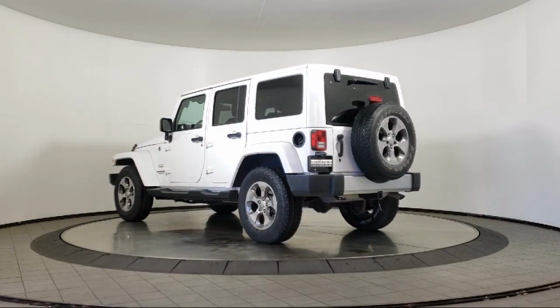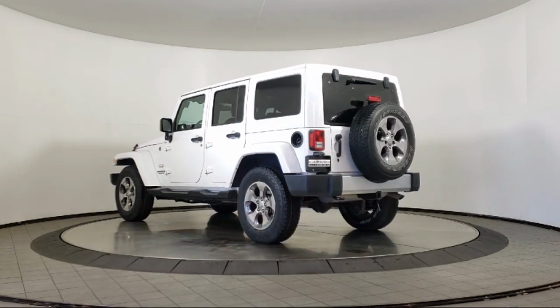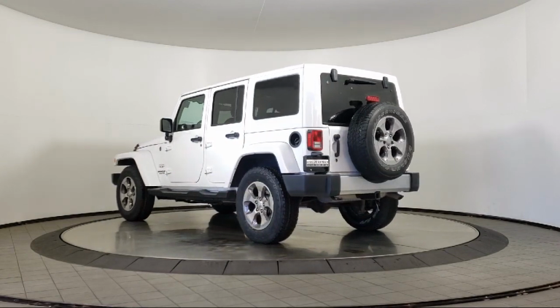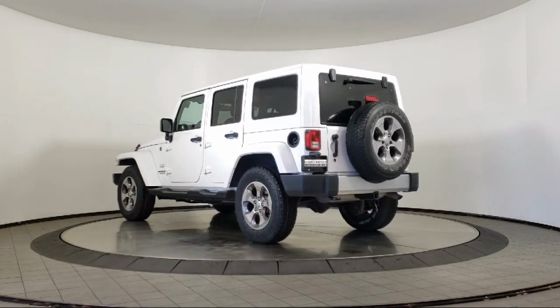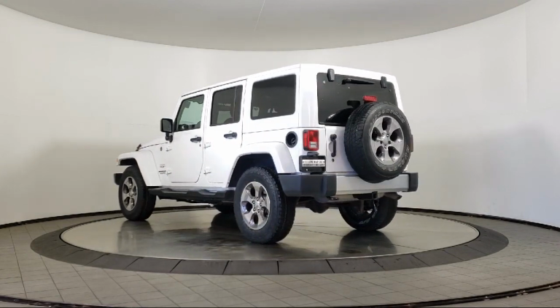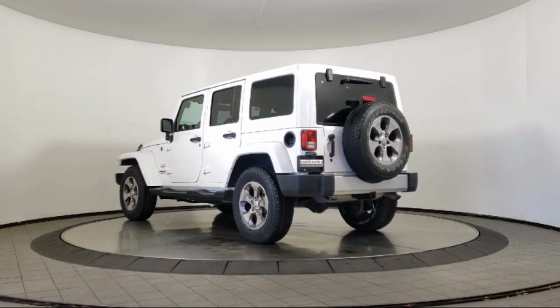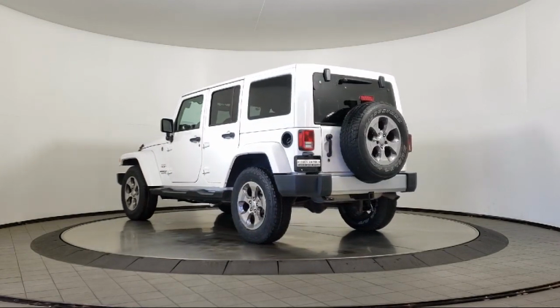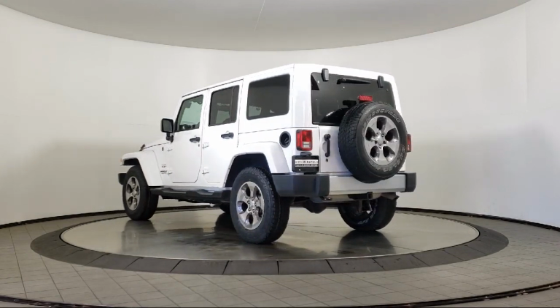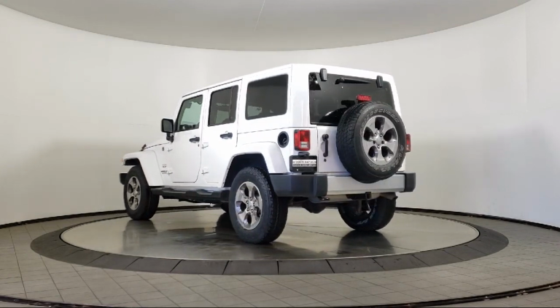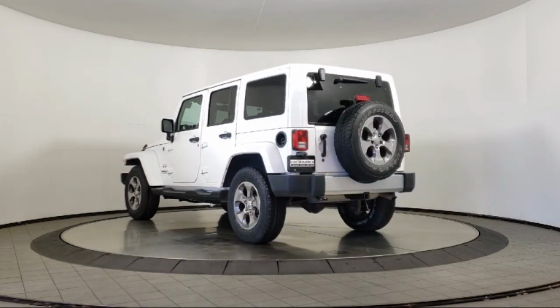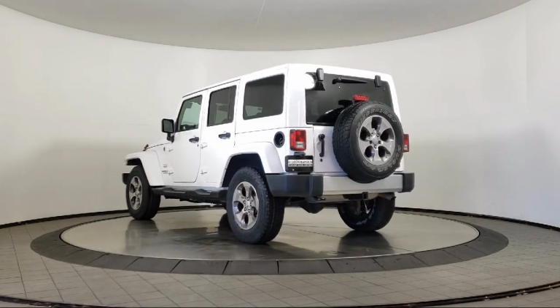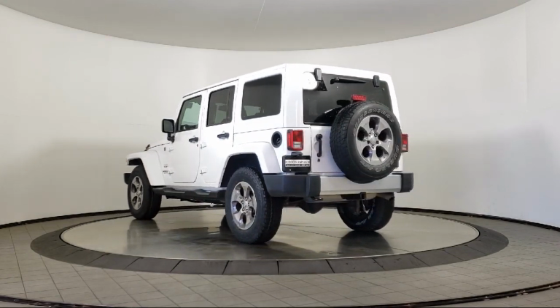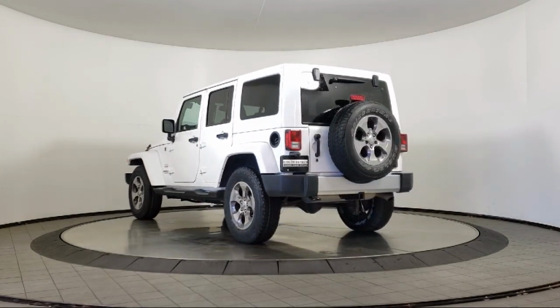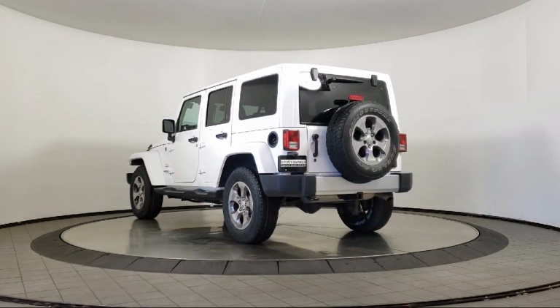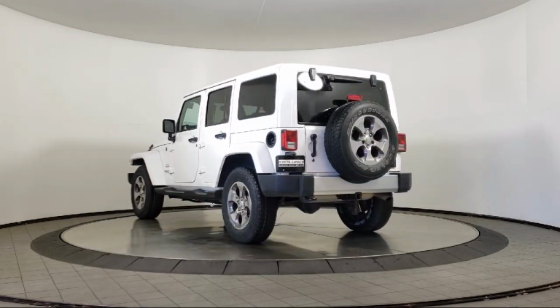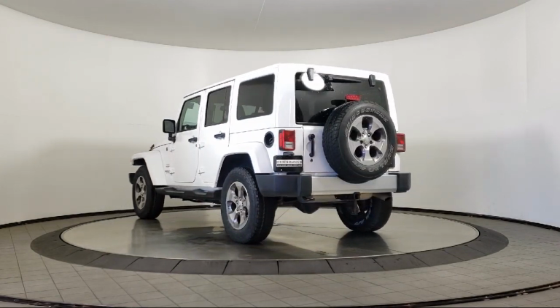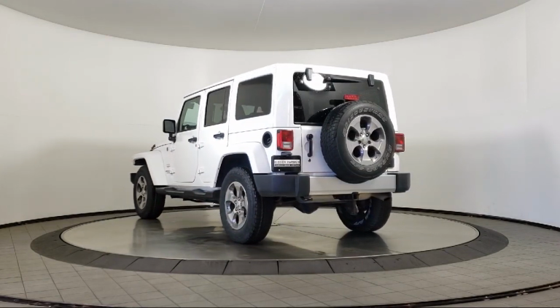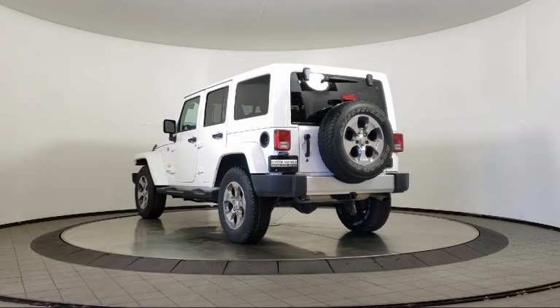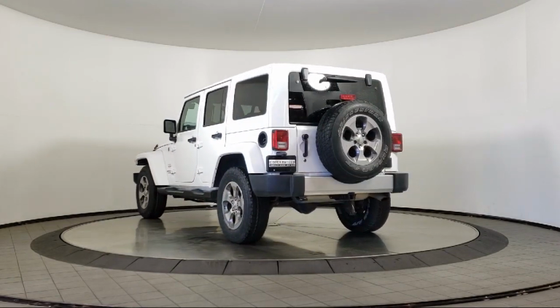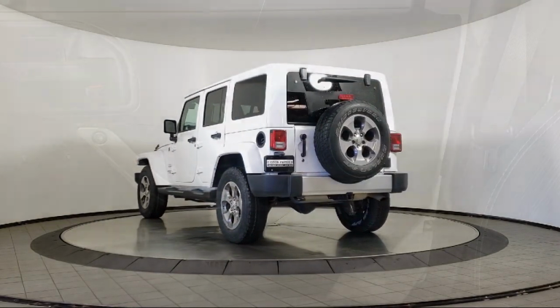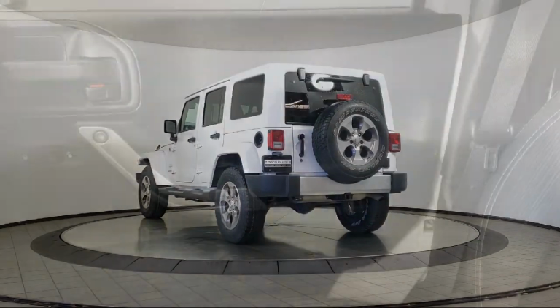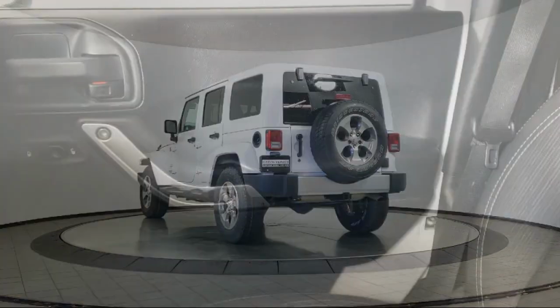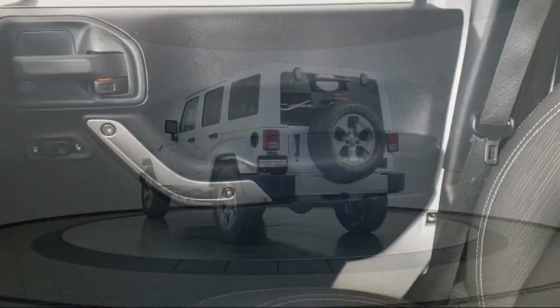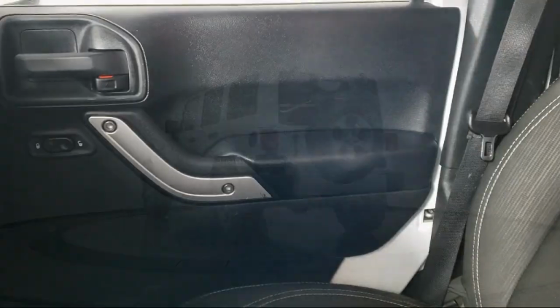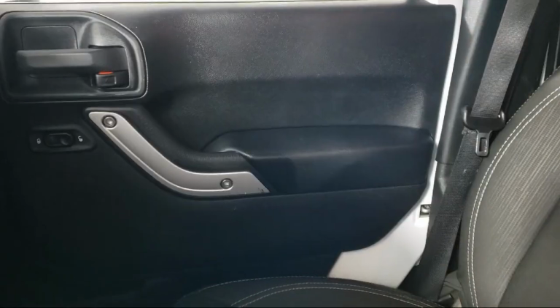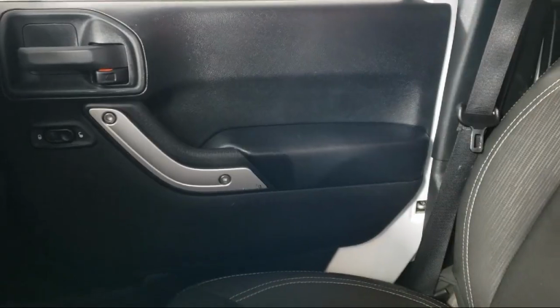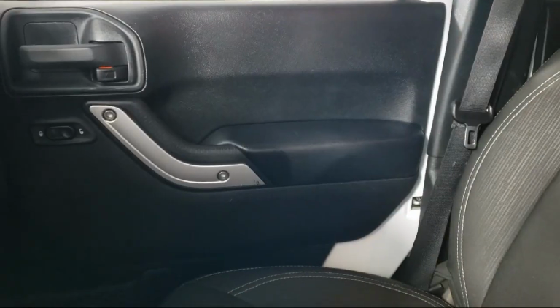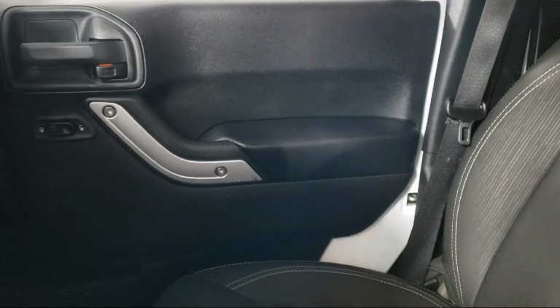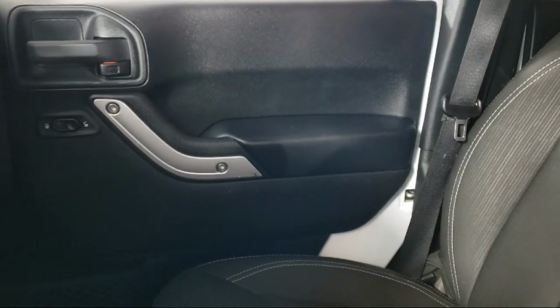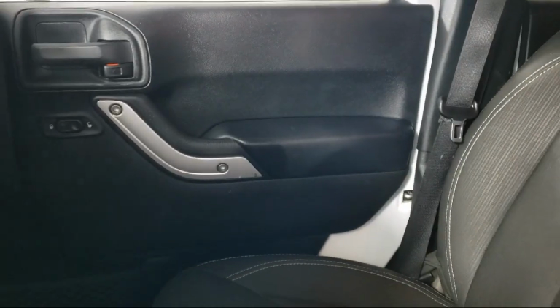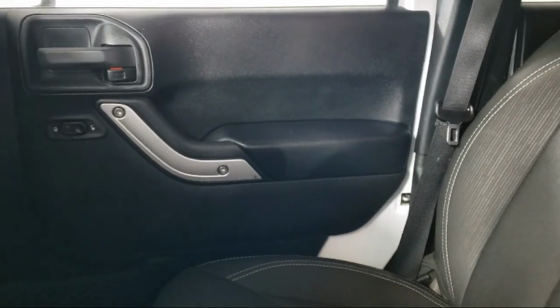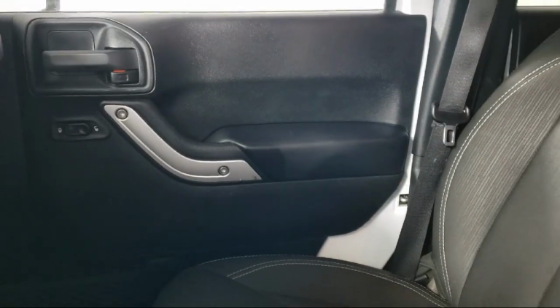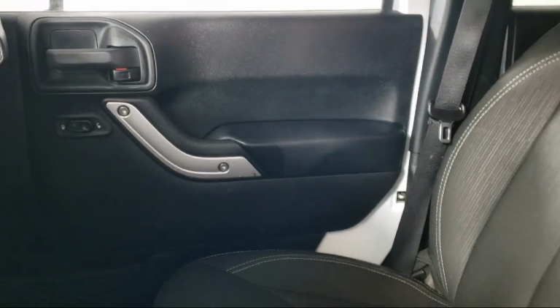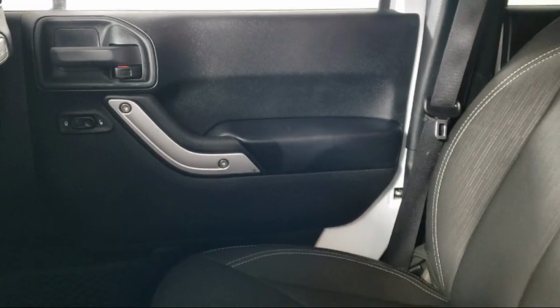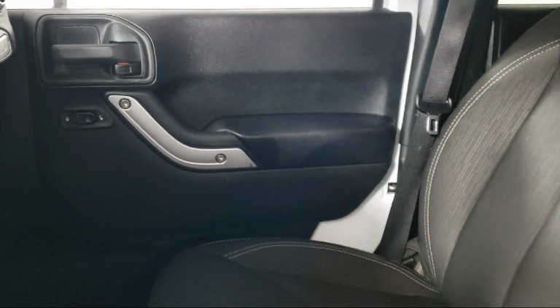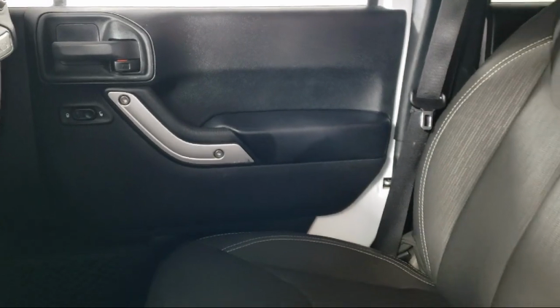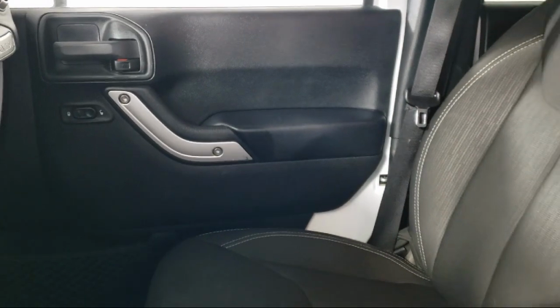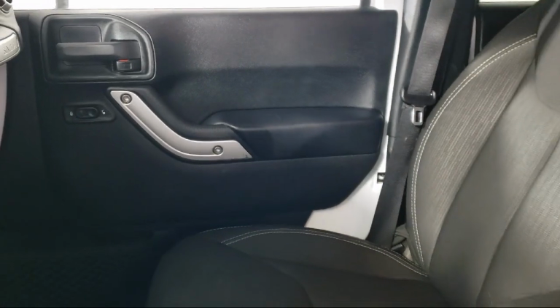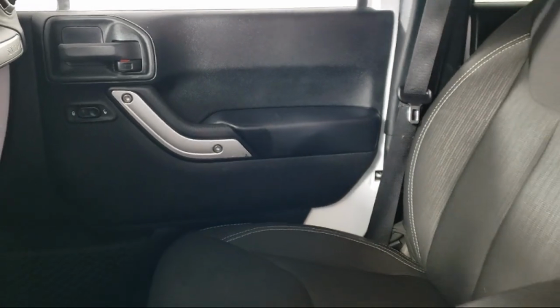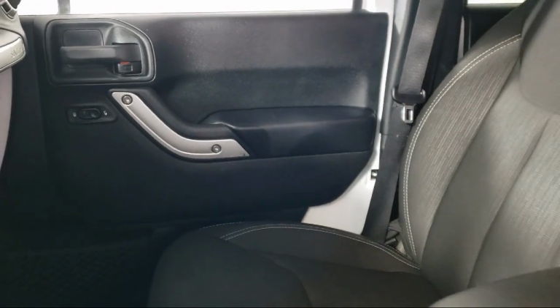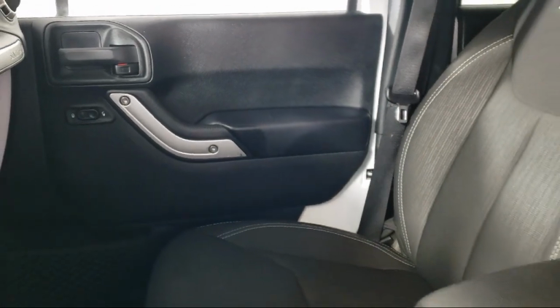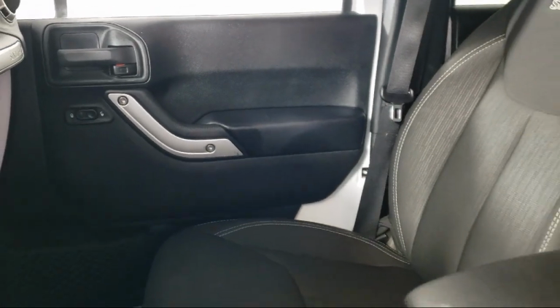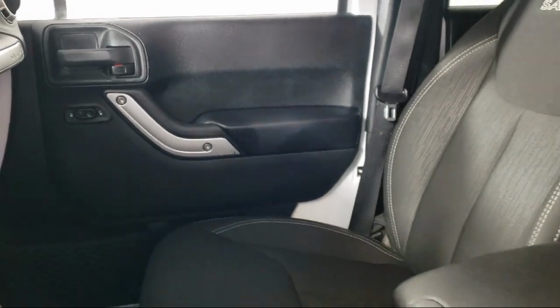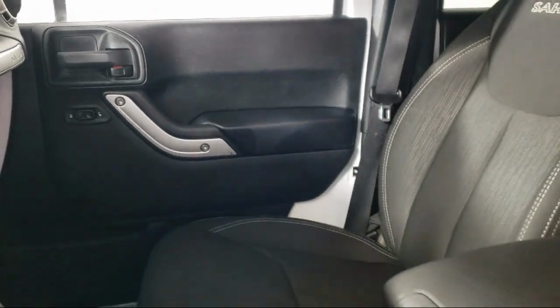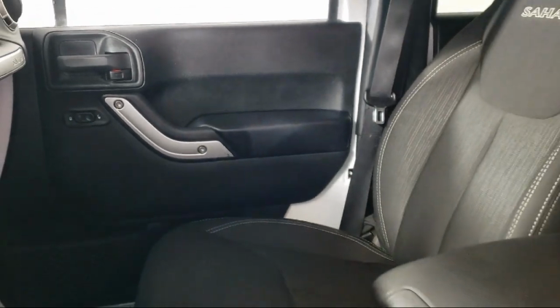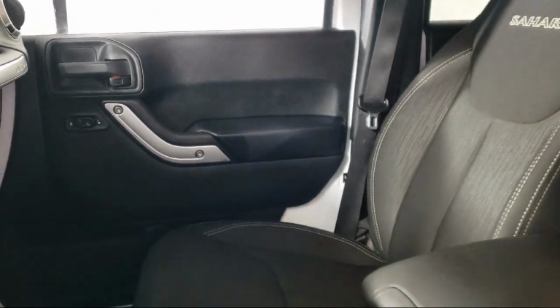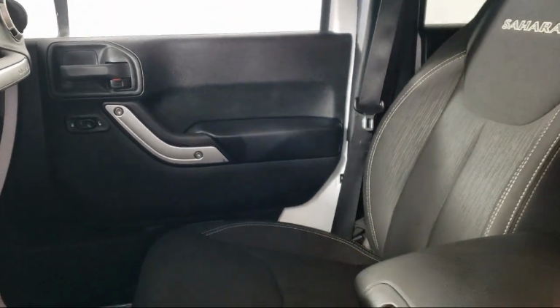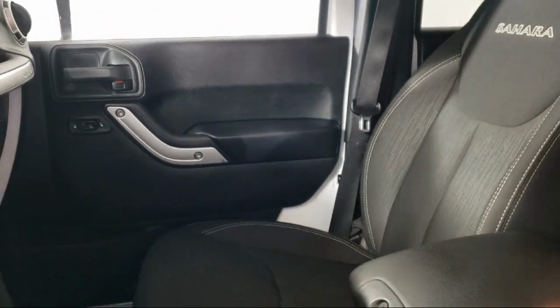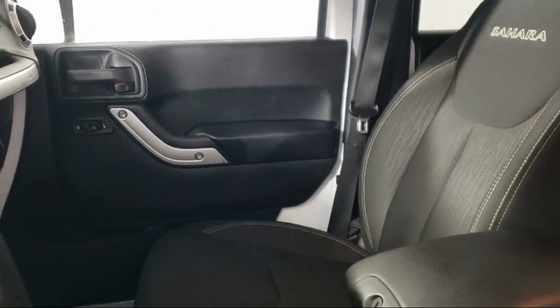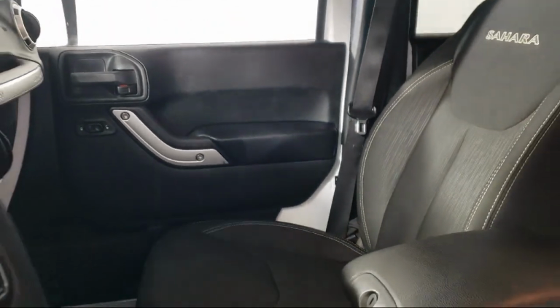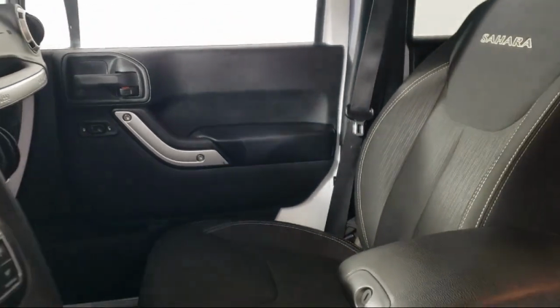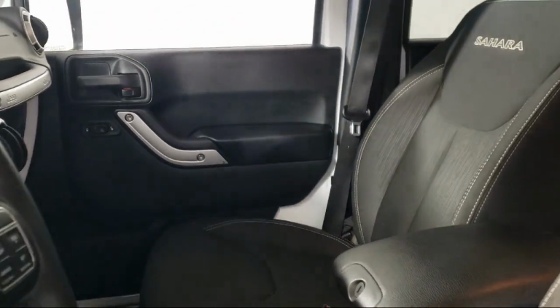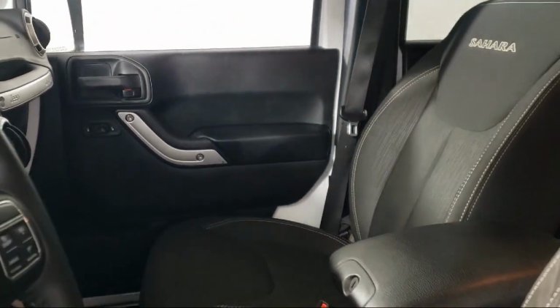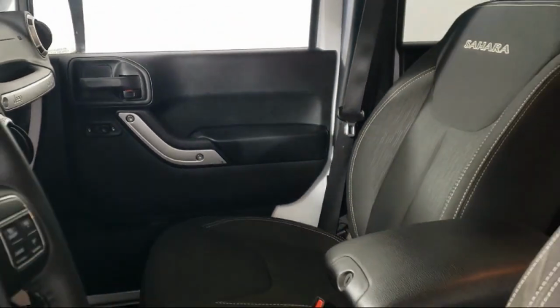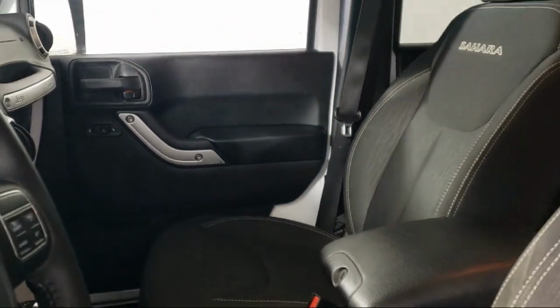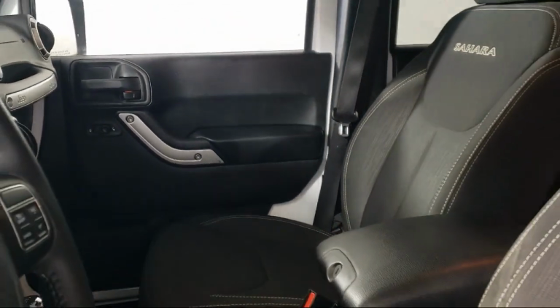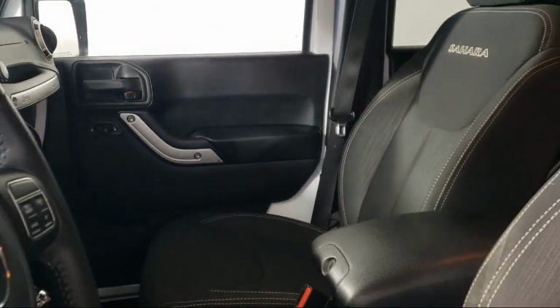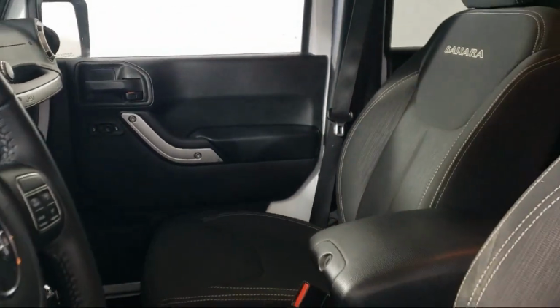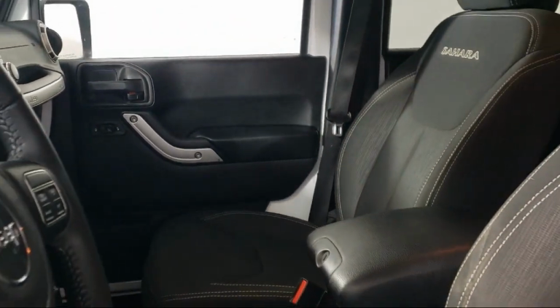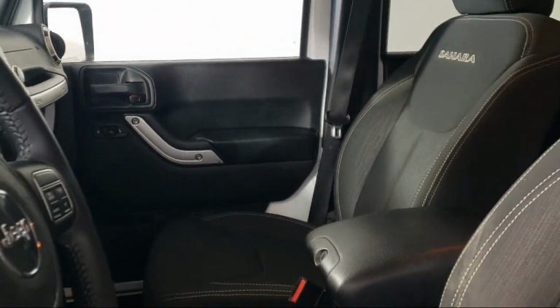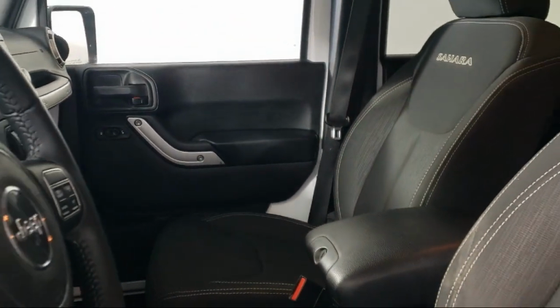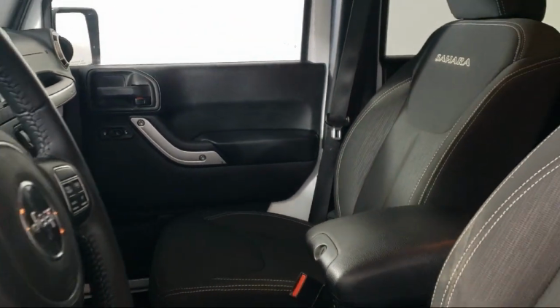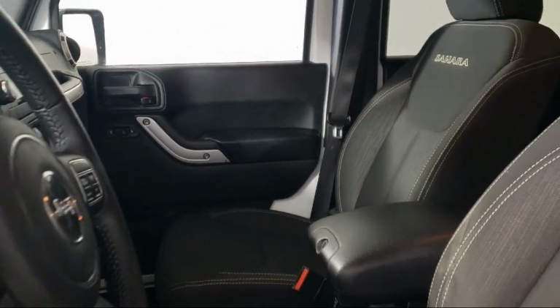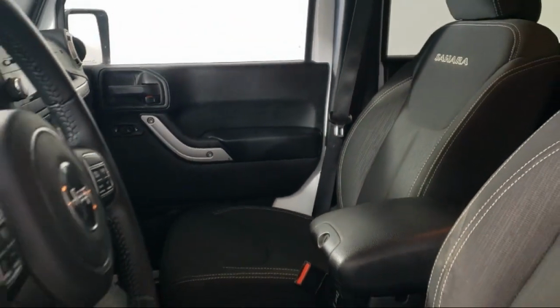It also features an integrated rollover protection system, a Sunrider soft top, a split fold-down rear seat, and has less than 55,000 miles on the odometer.